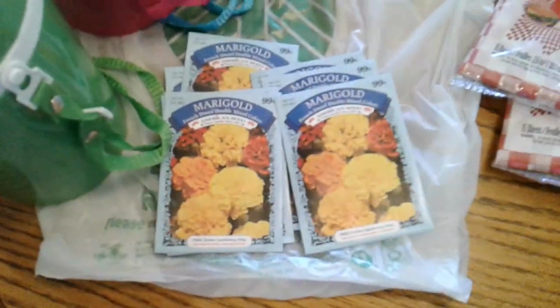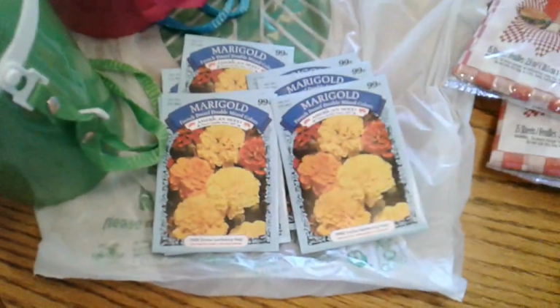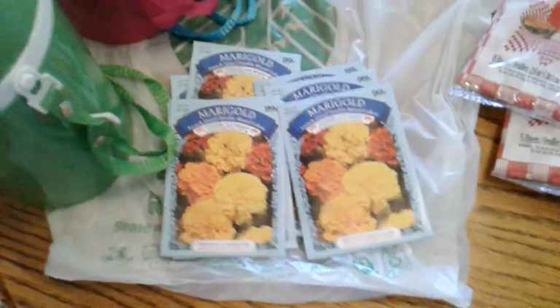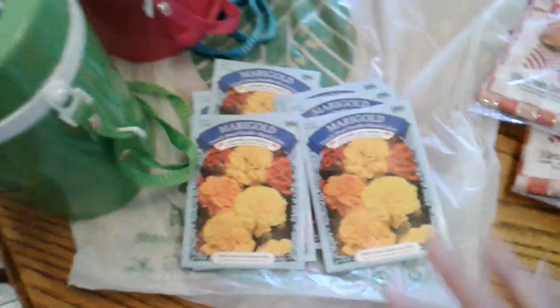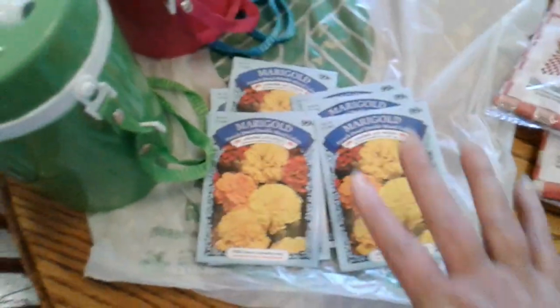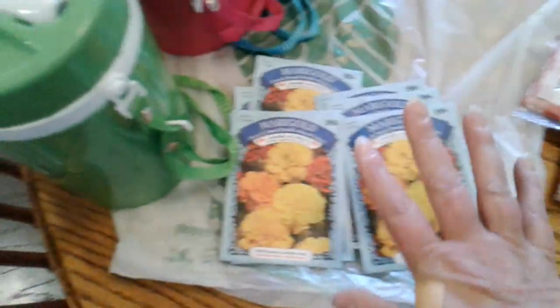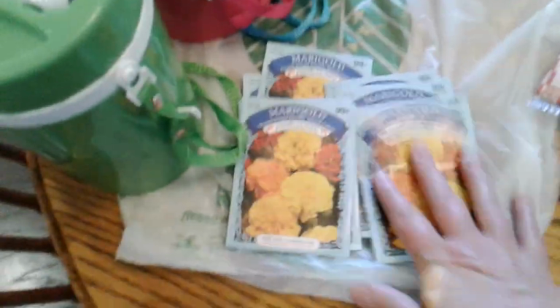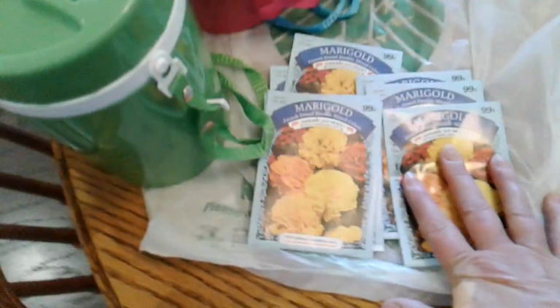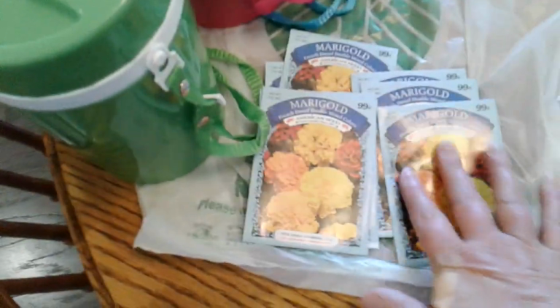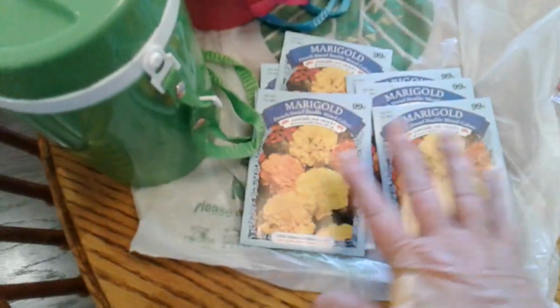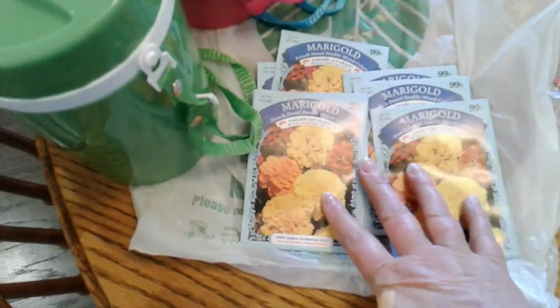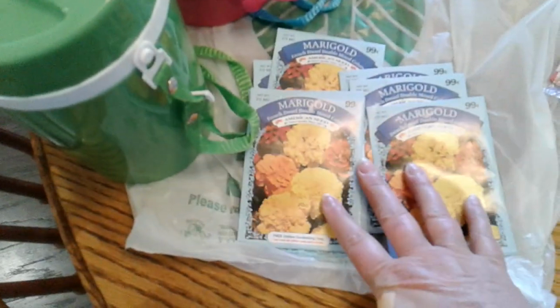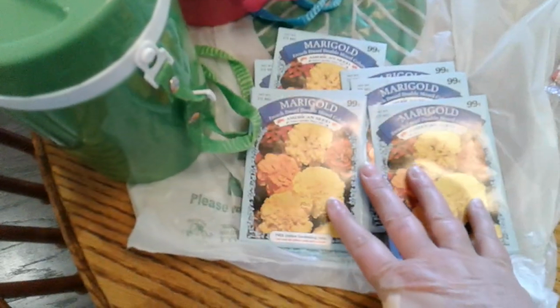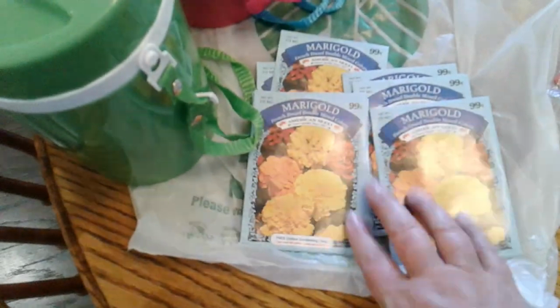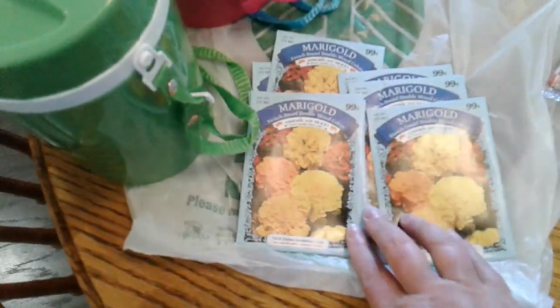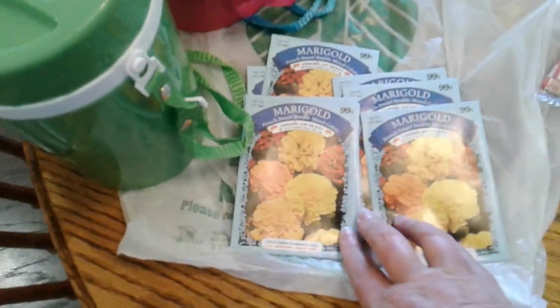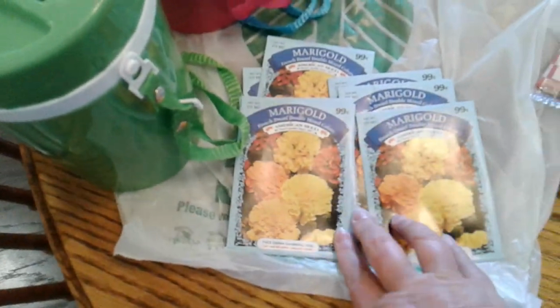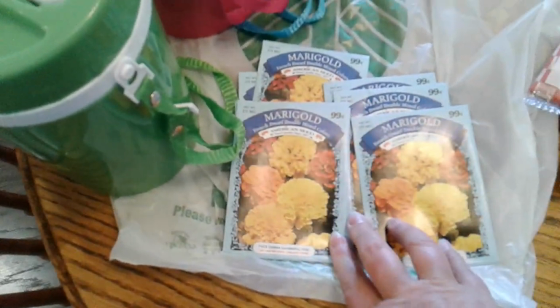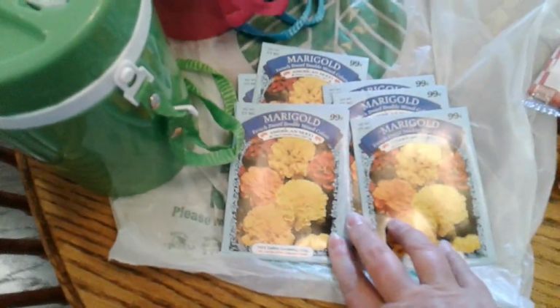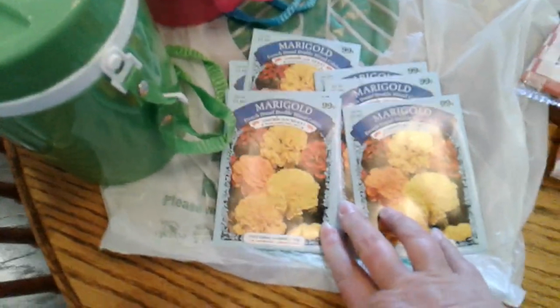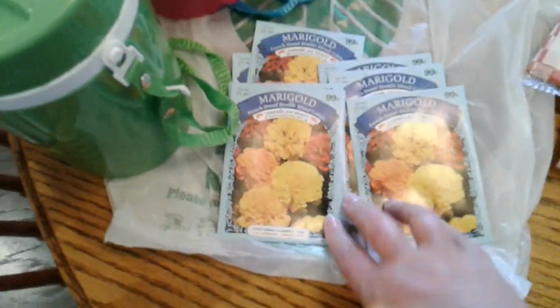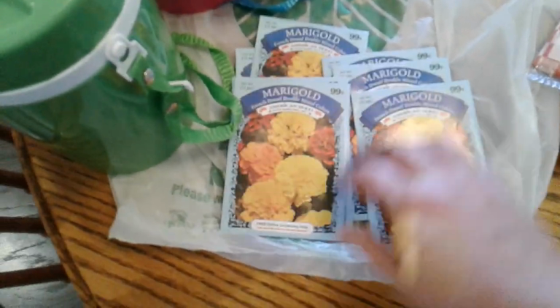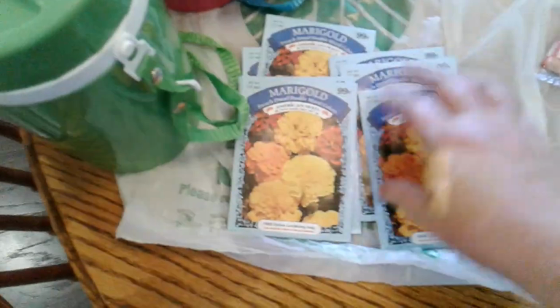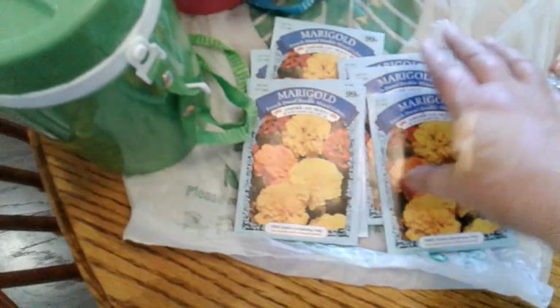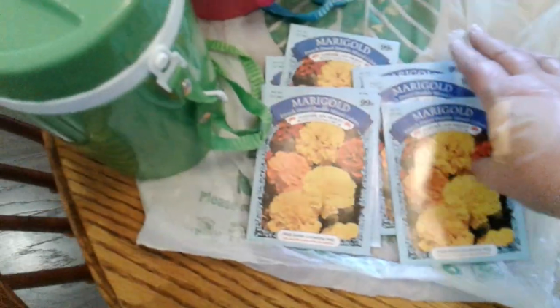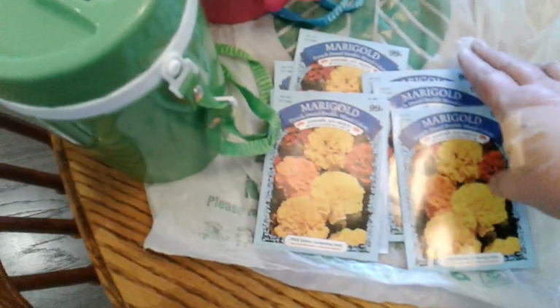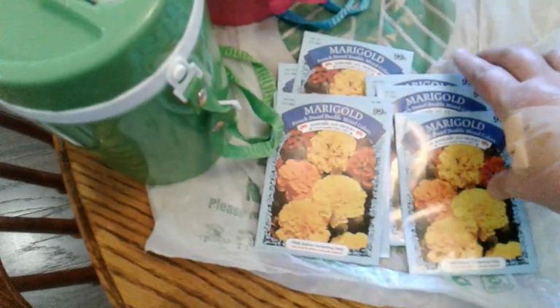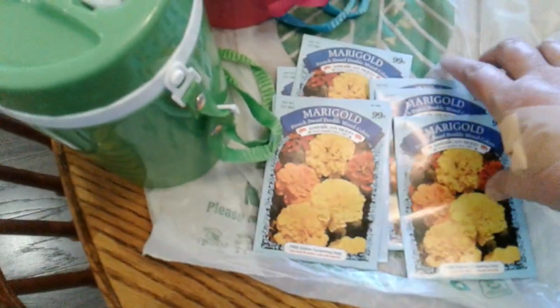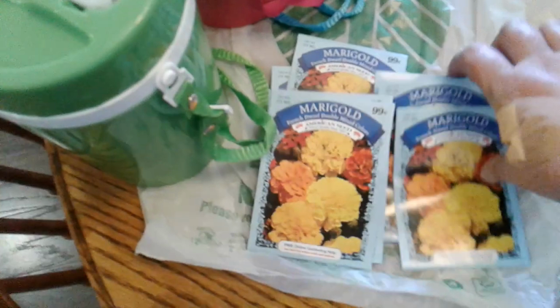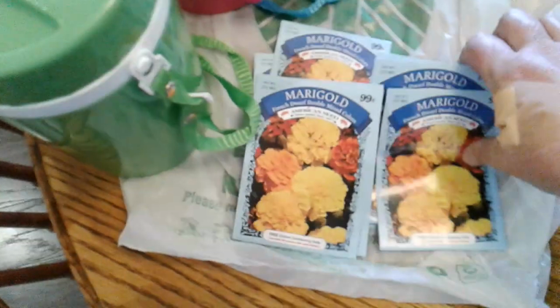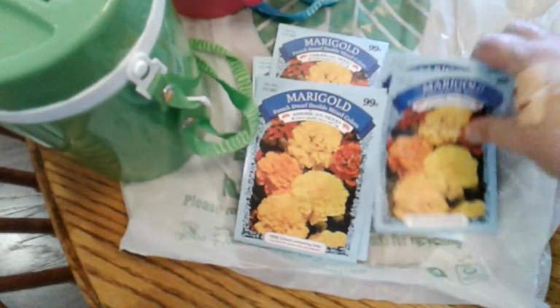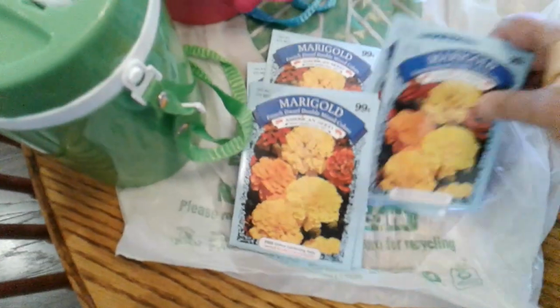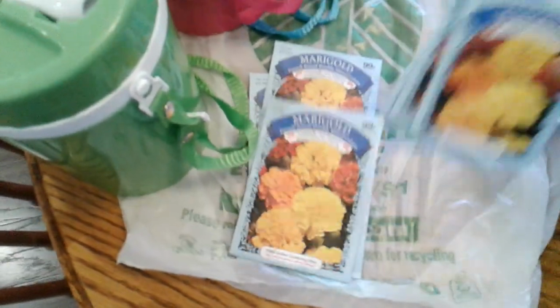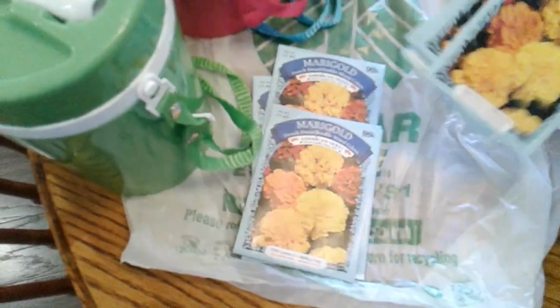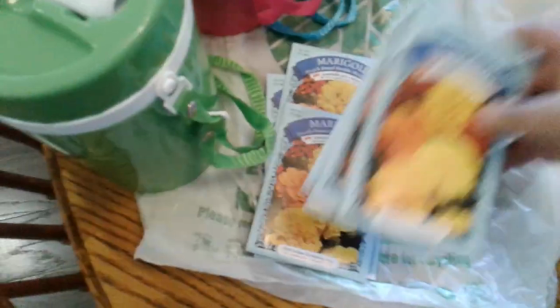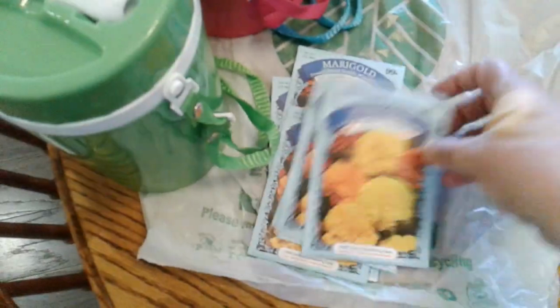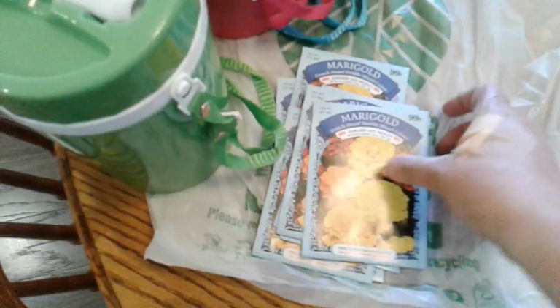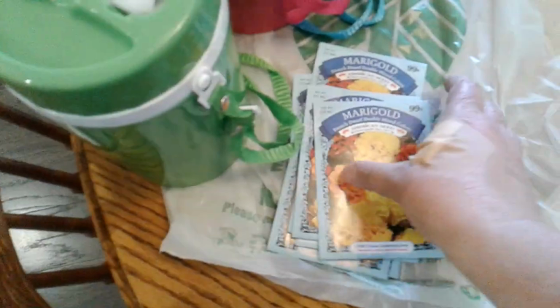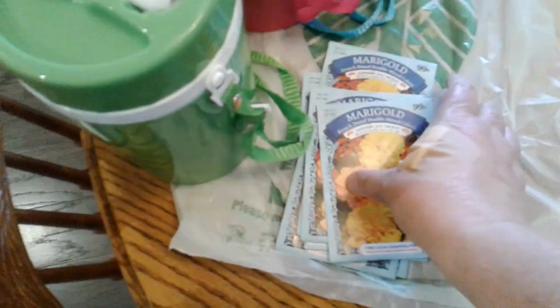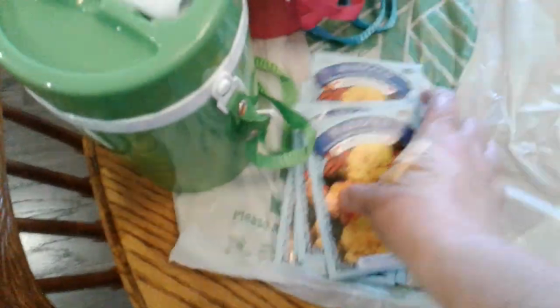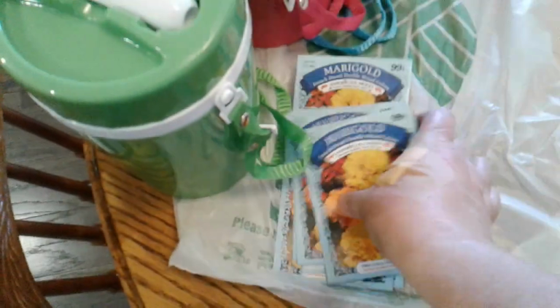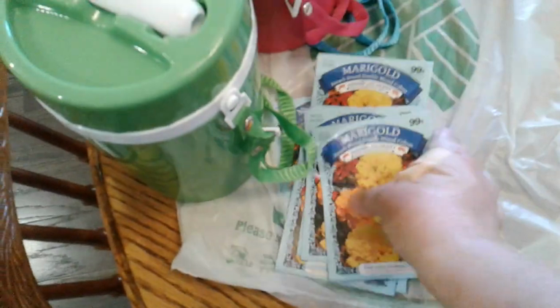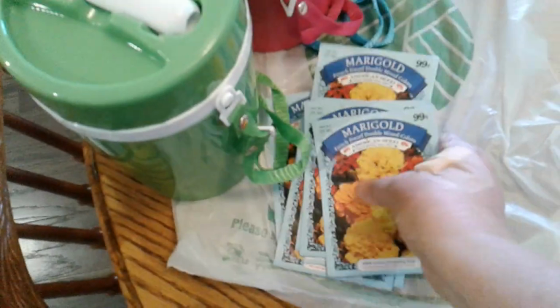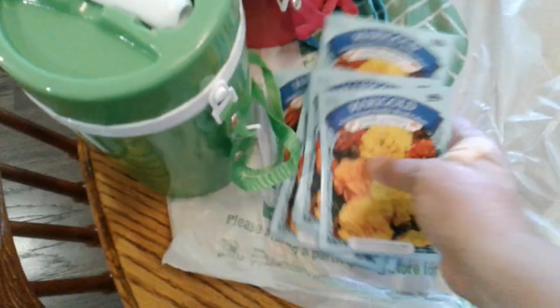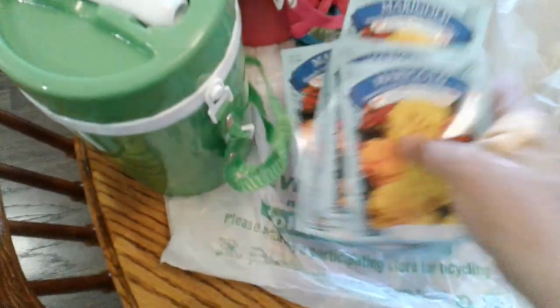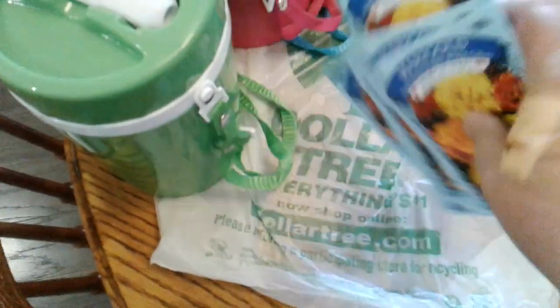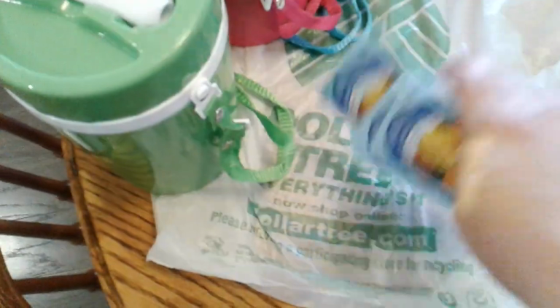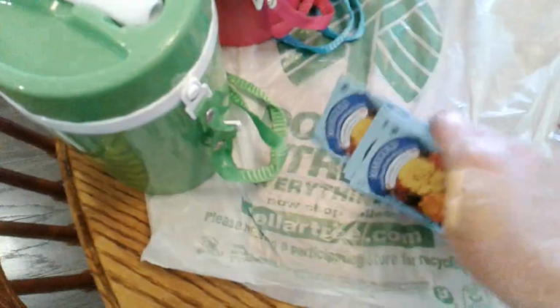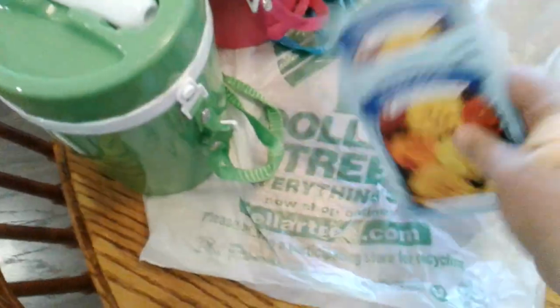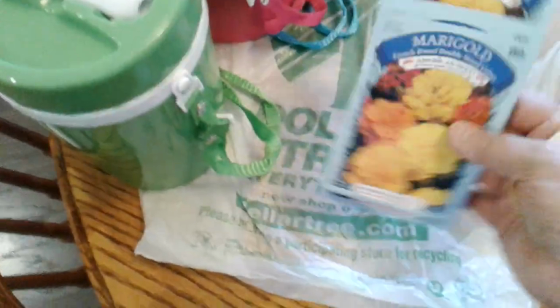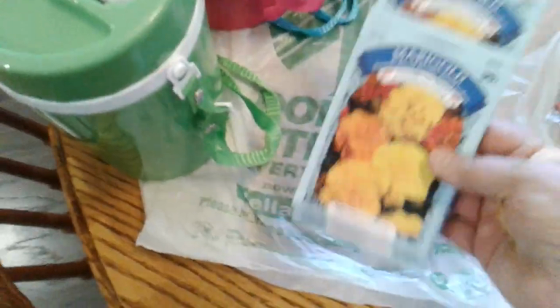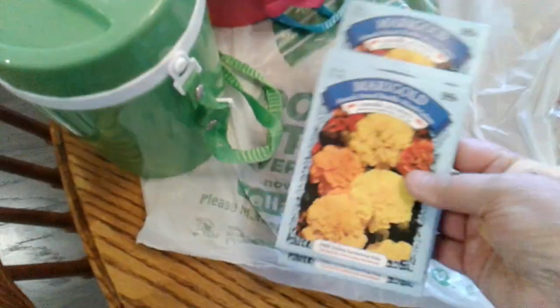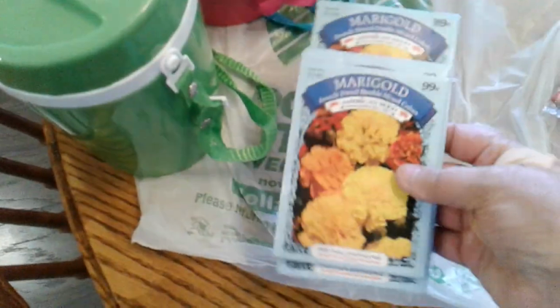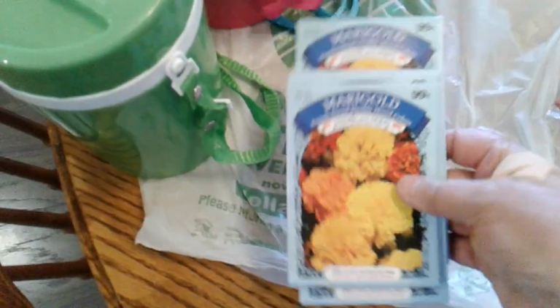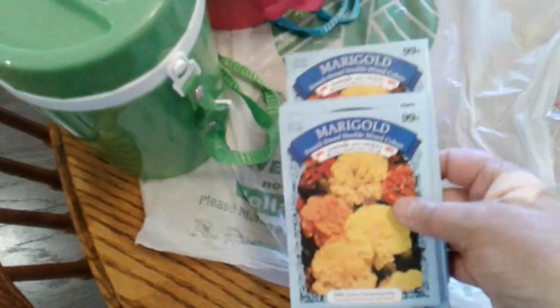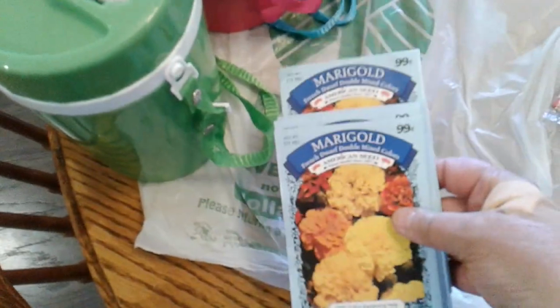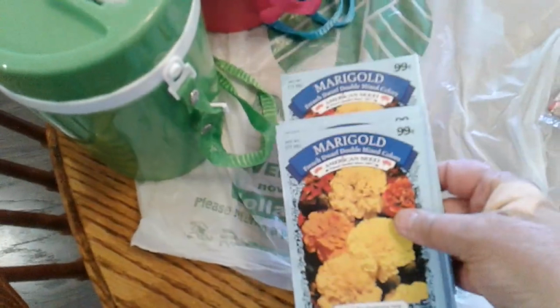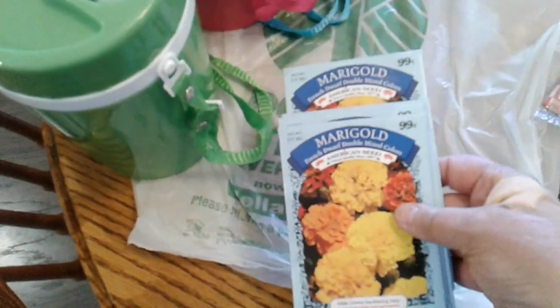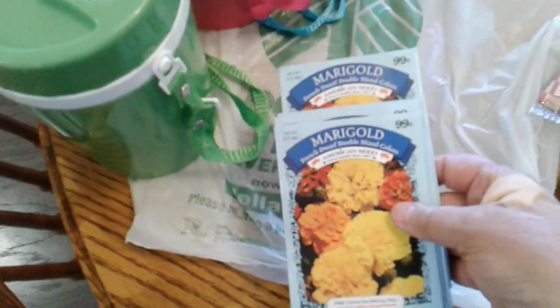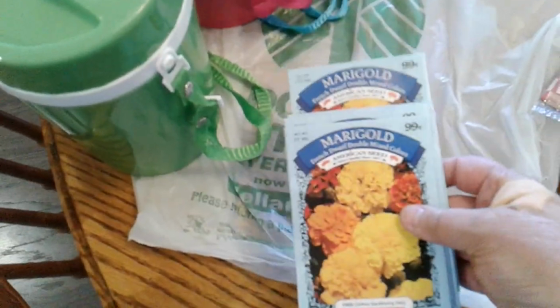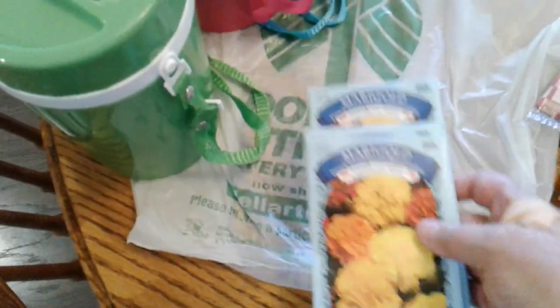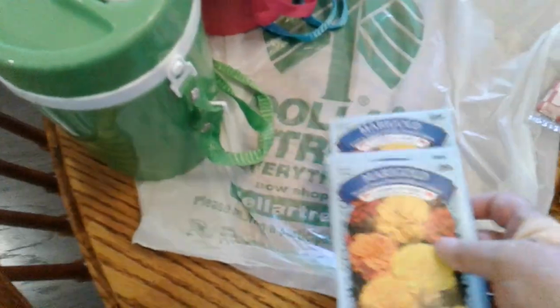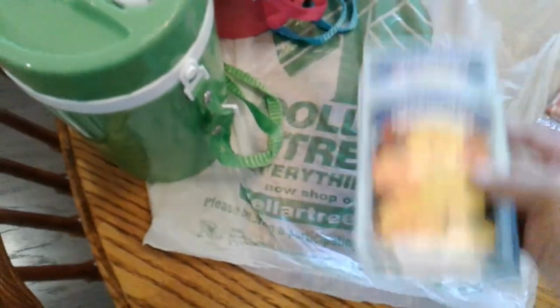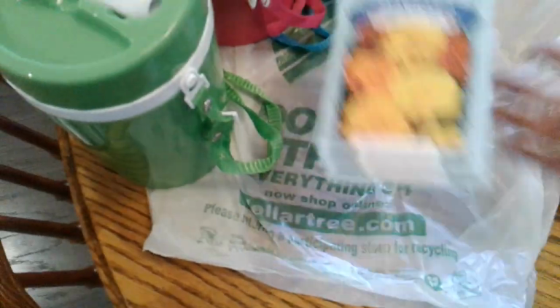Not knowing that I ended up having to go to Walmart anyway, but I went ahead and picked these up. They also have their flower seeds and vegetable seeds still out. I got eight packs of just the marigold to put in those little planters that I got the other day.